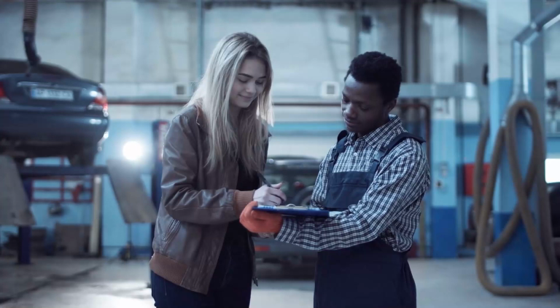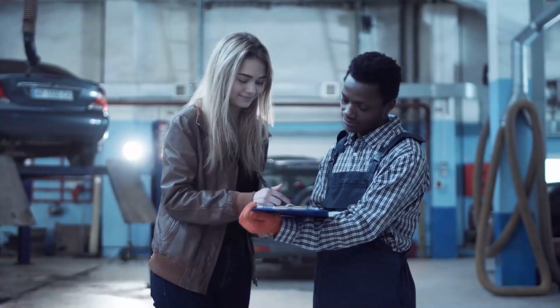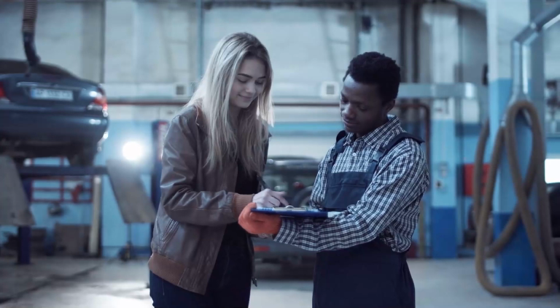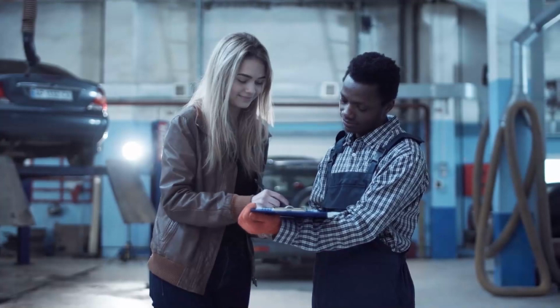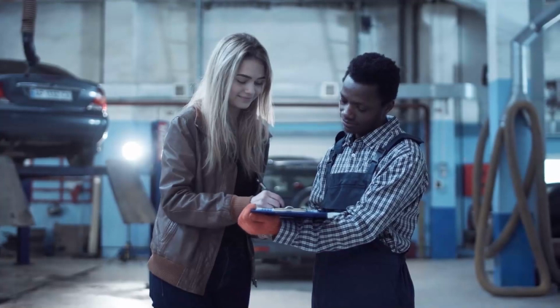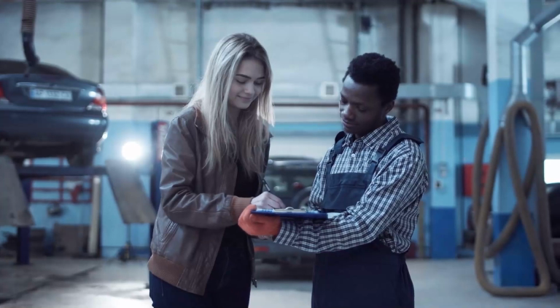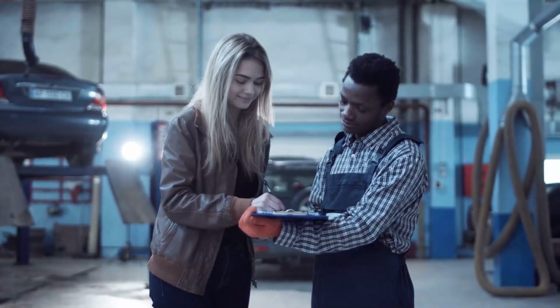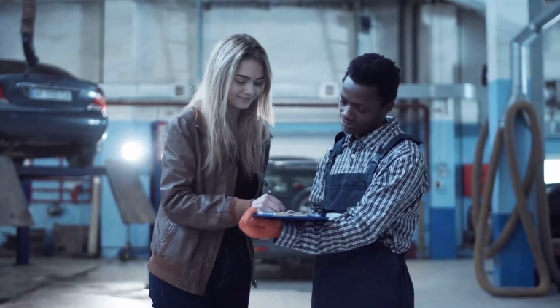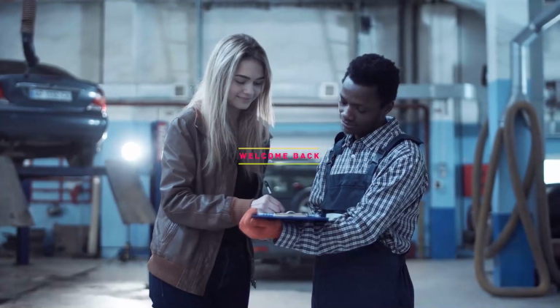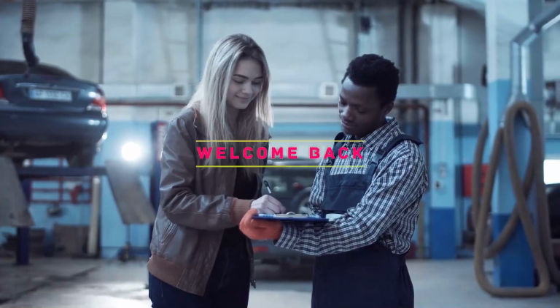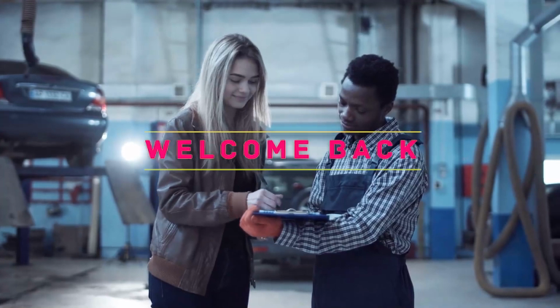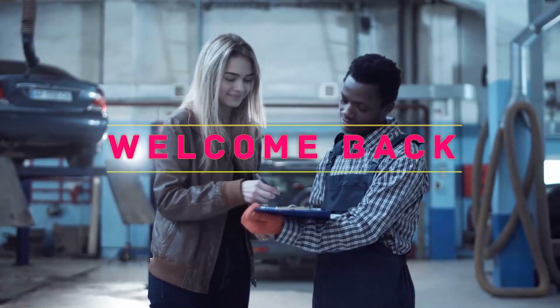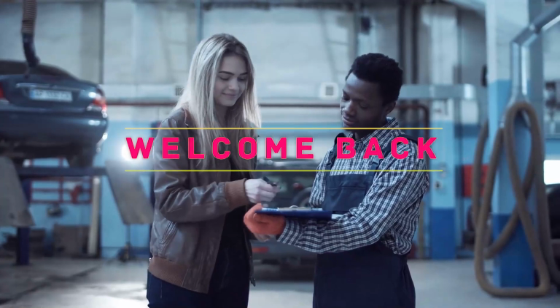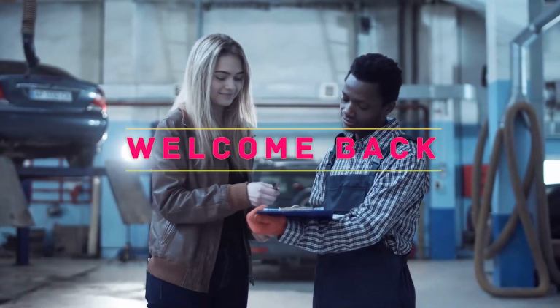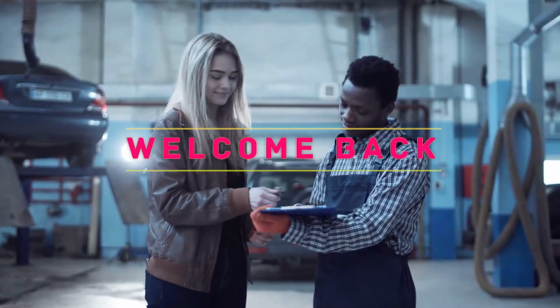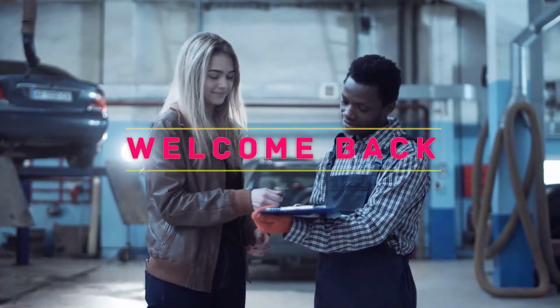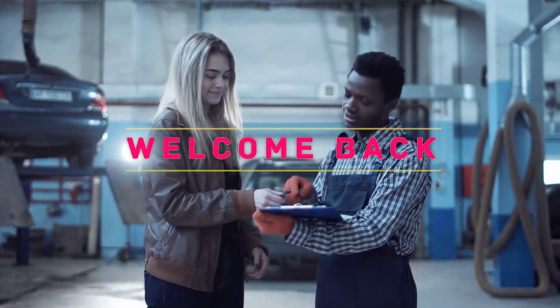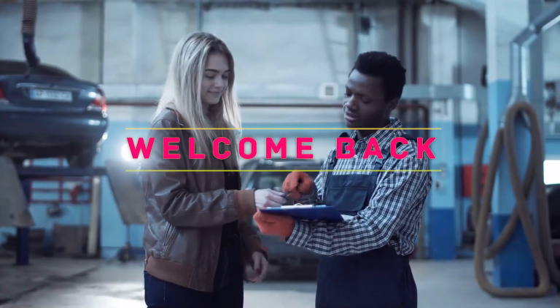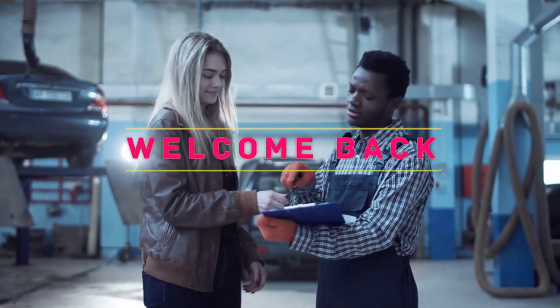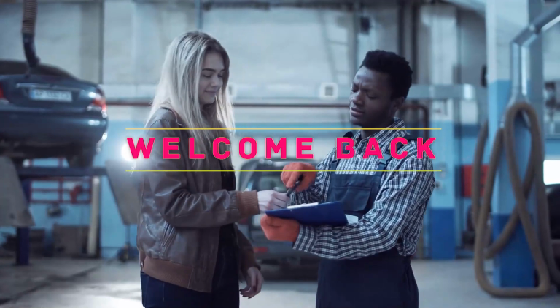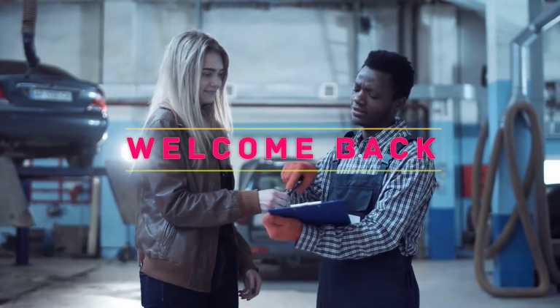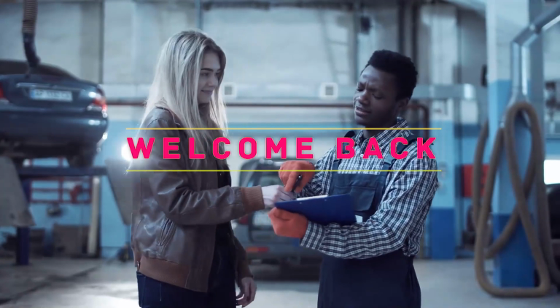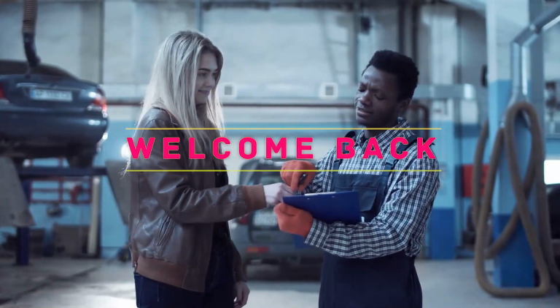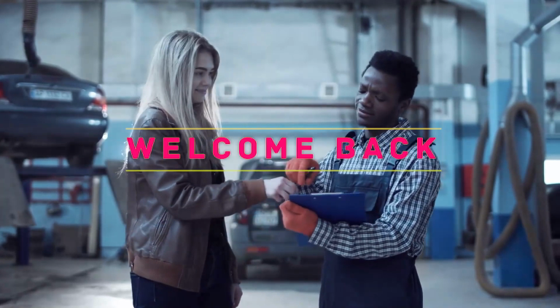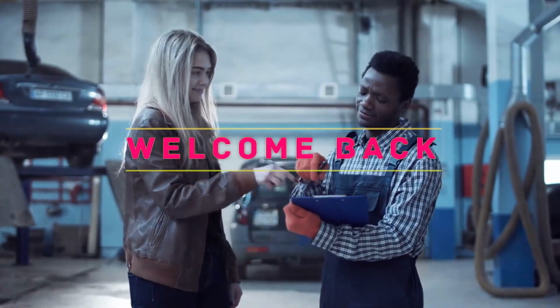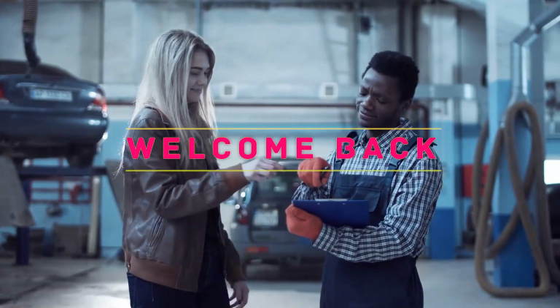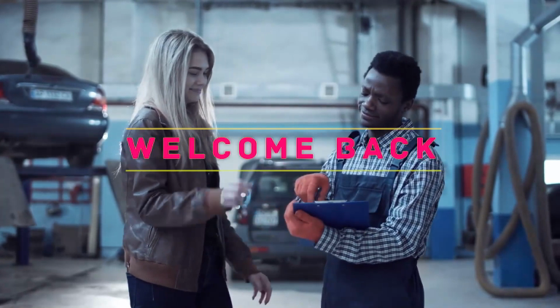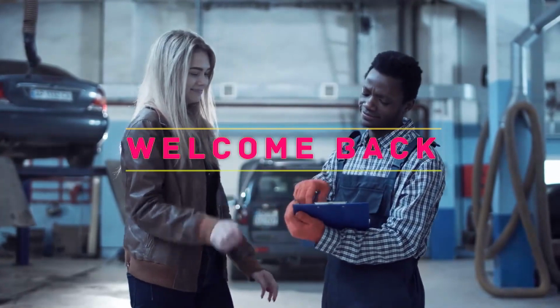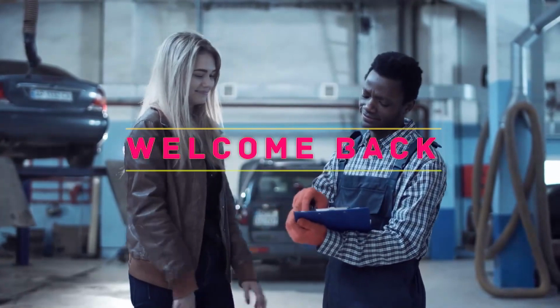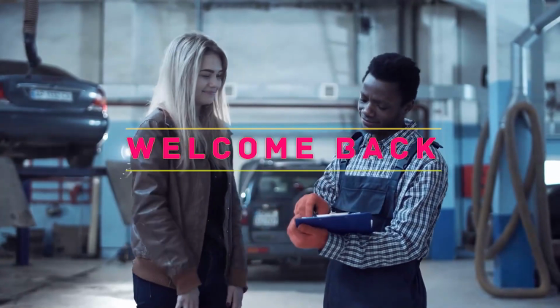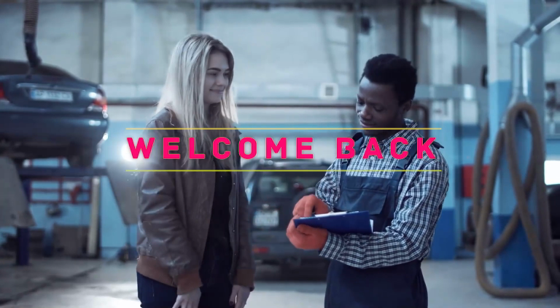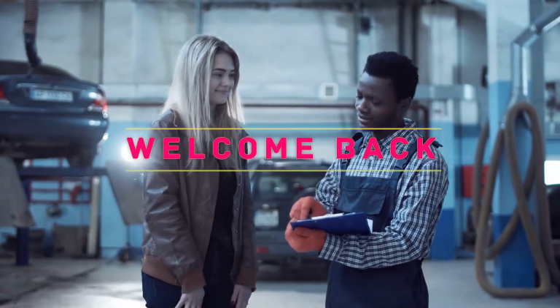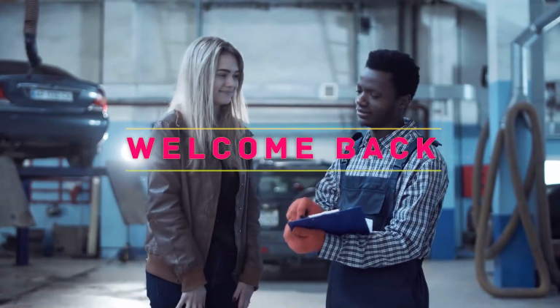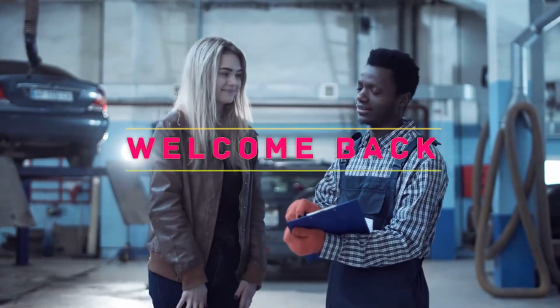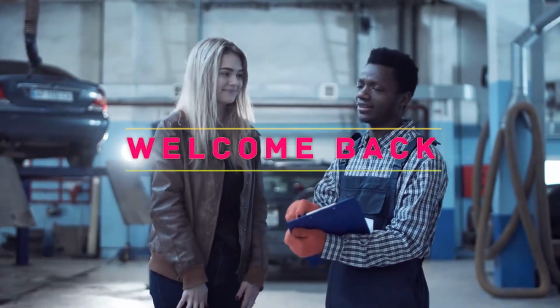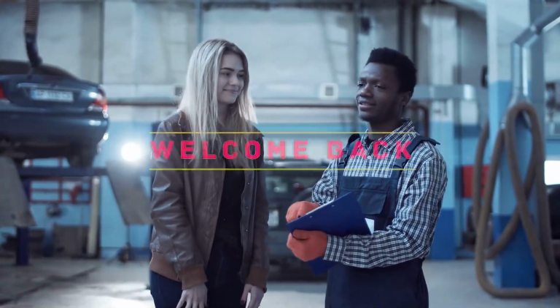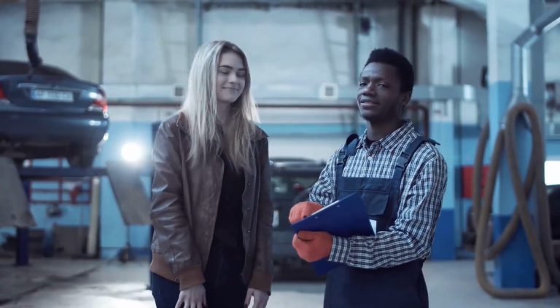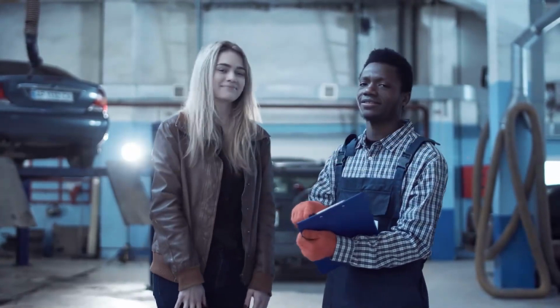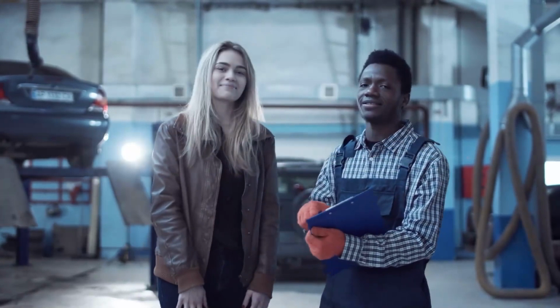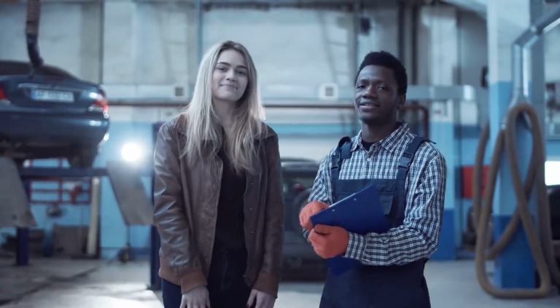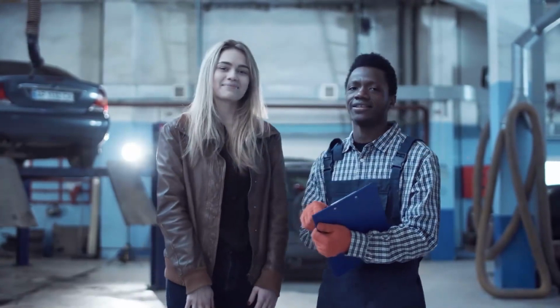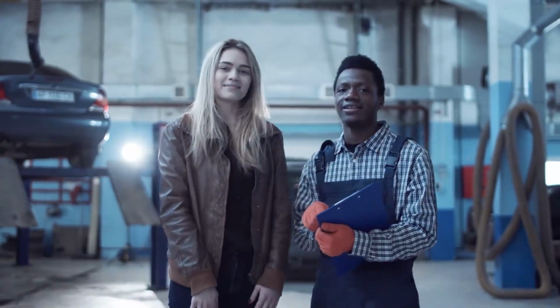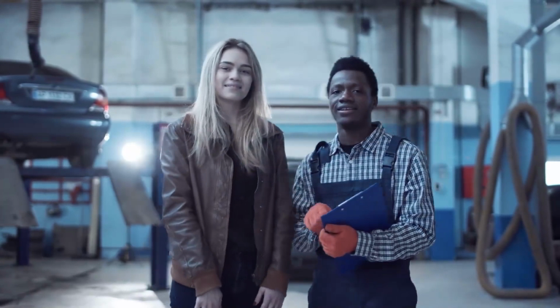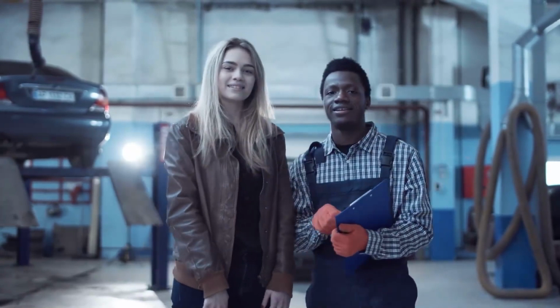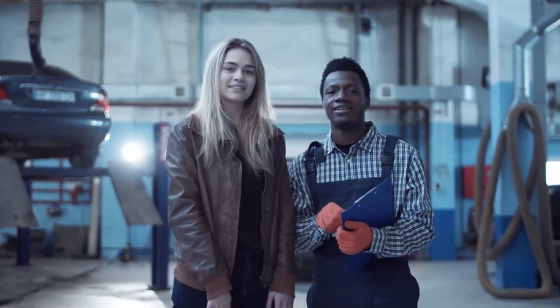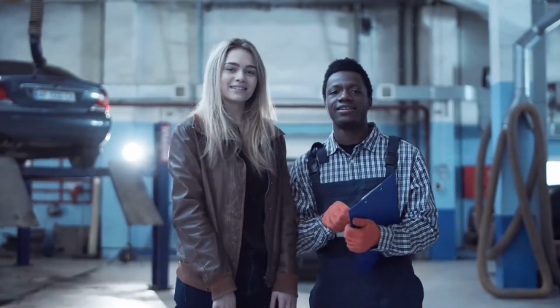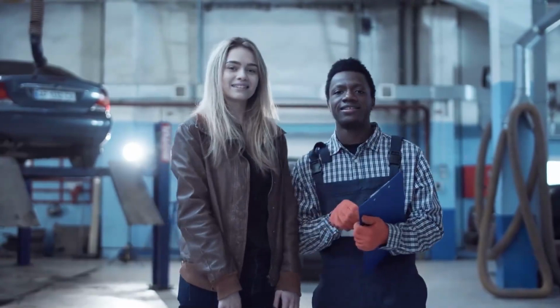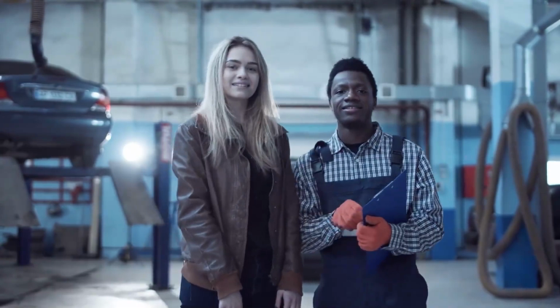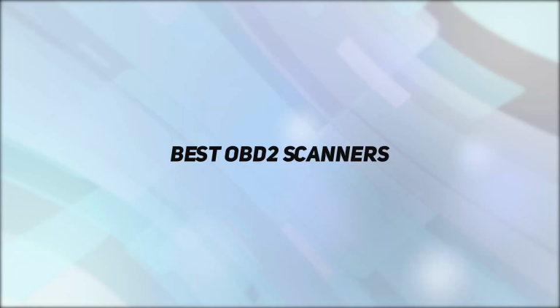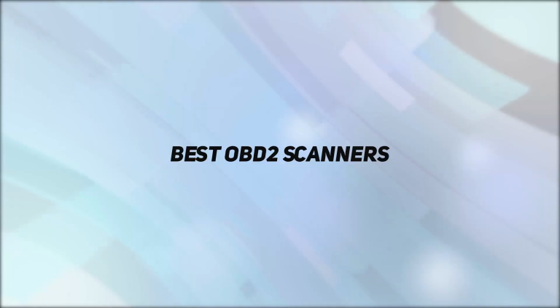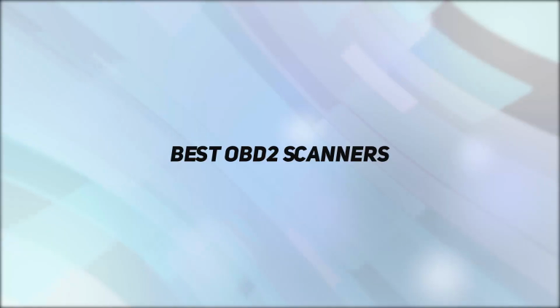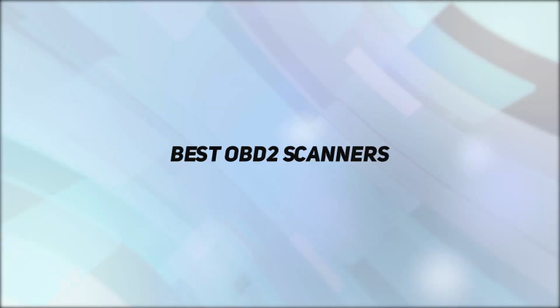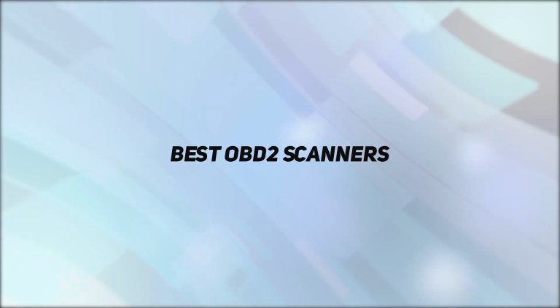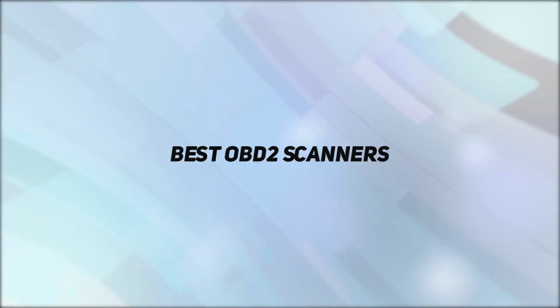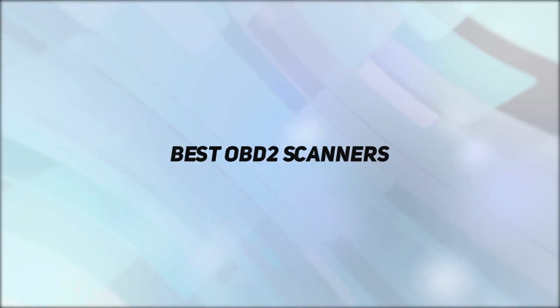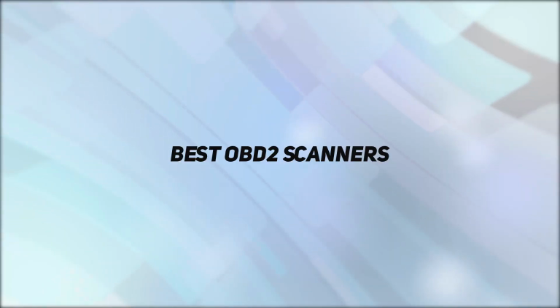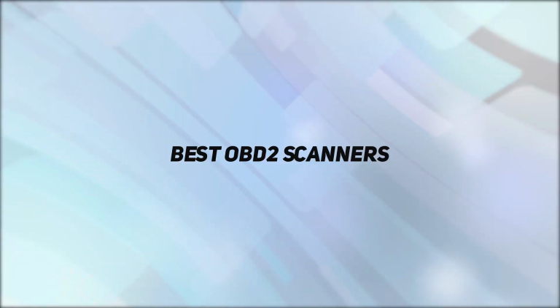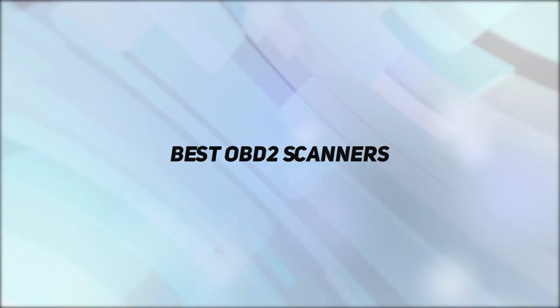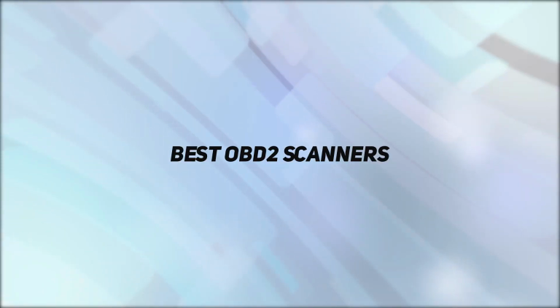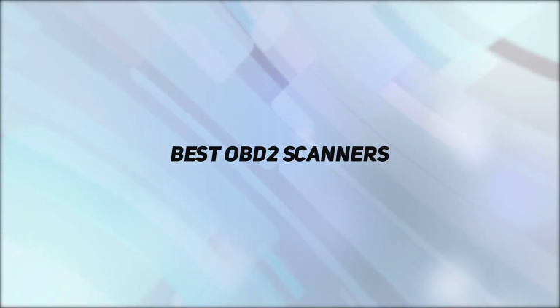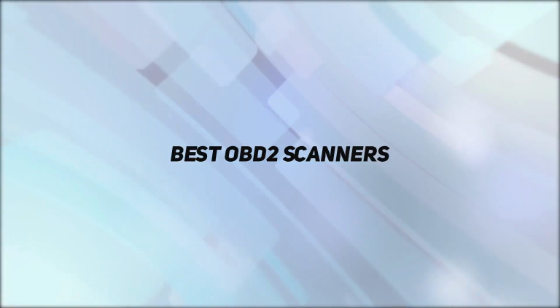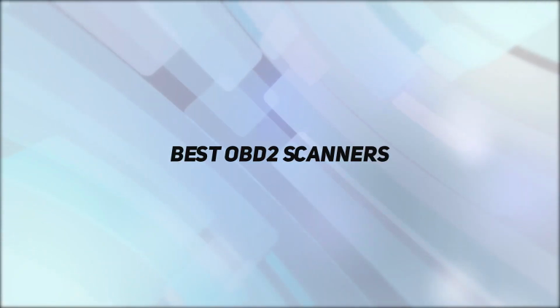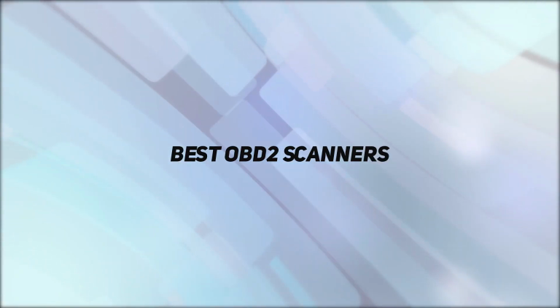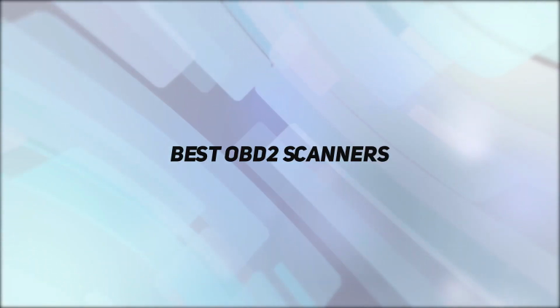Hey, welcome back to my channel. In this video I'm going to talk about the top five best OBD2 scanners.